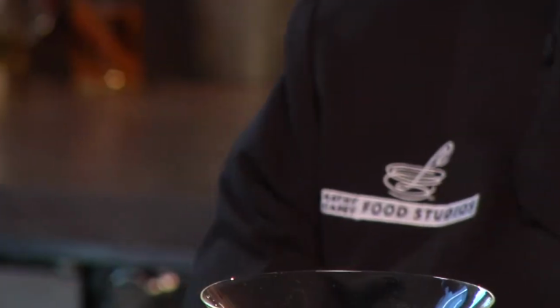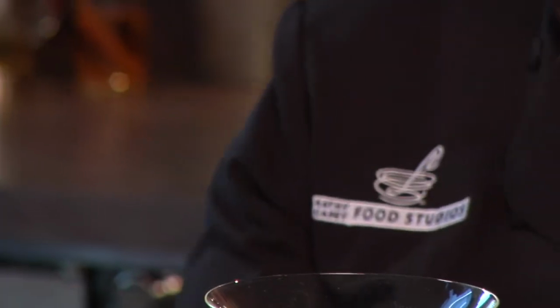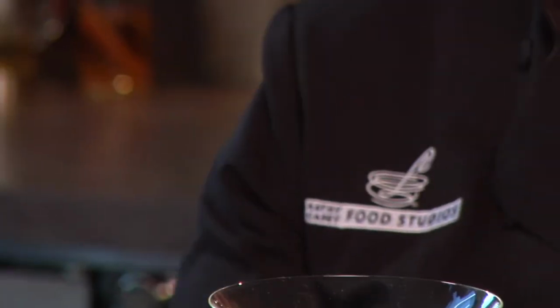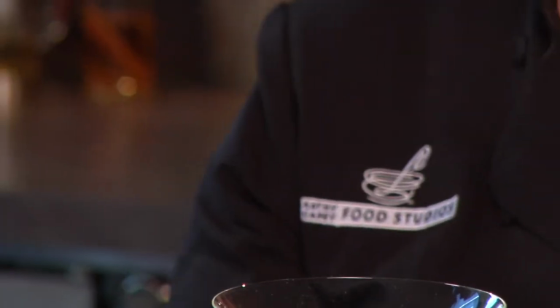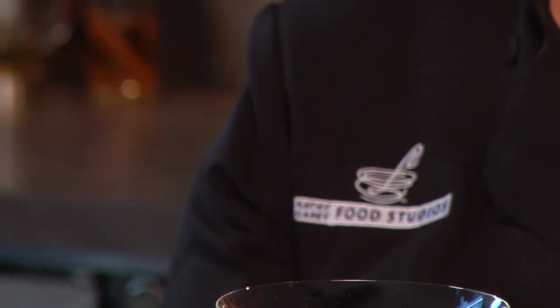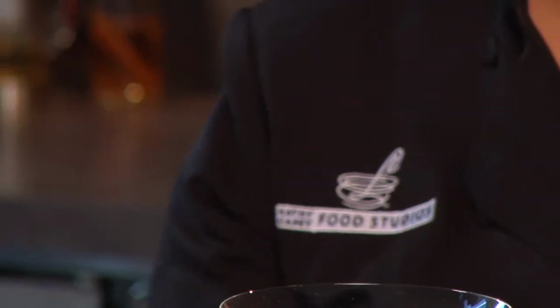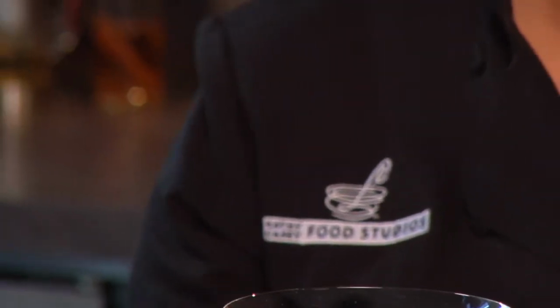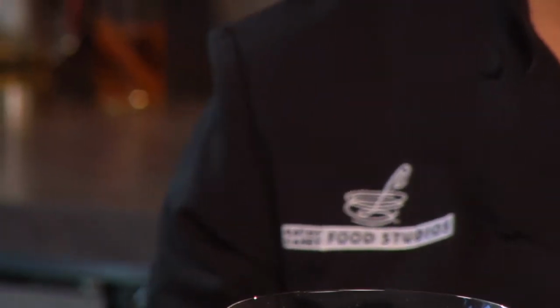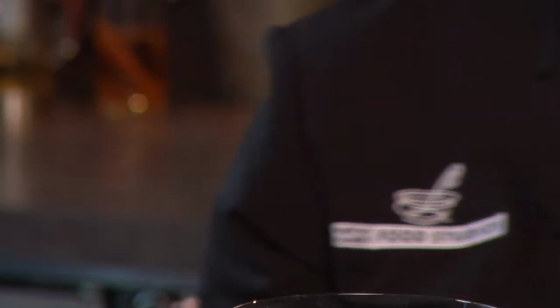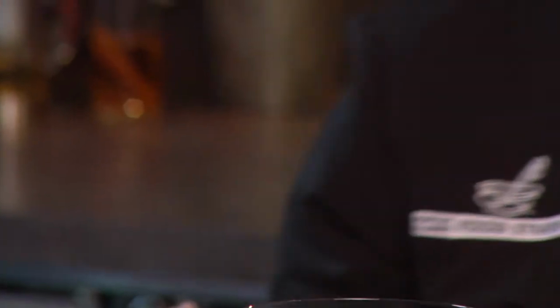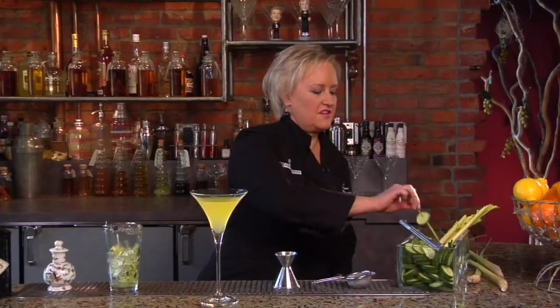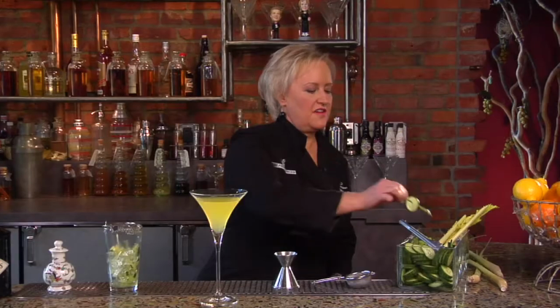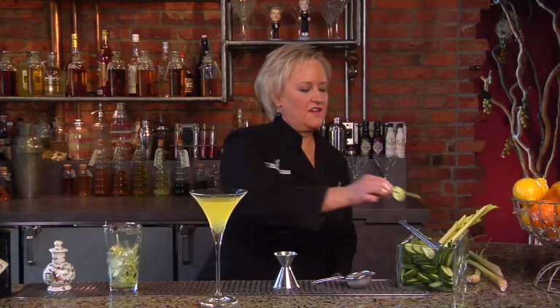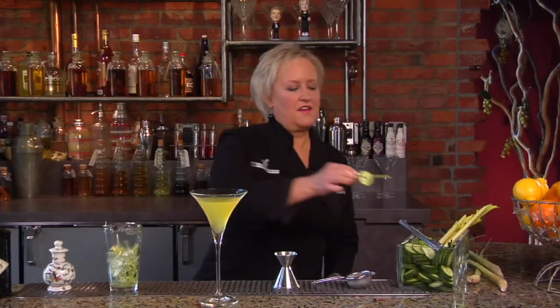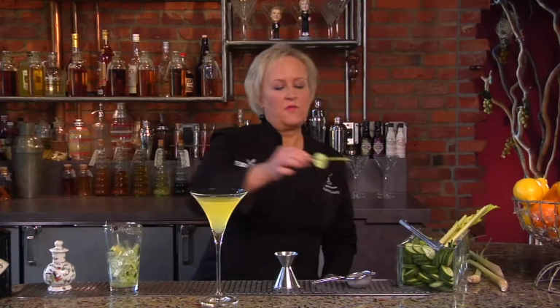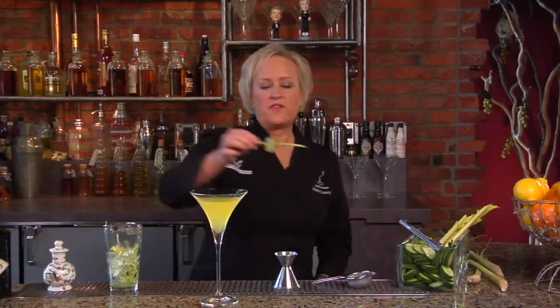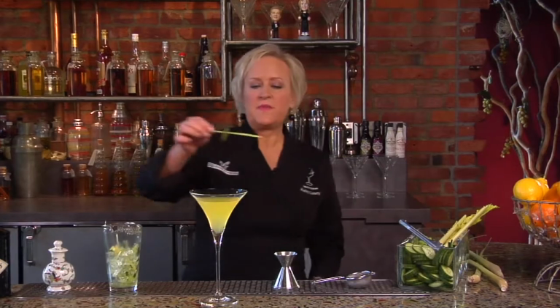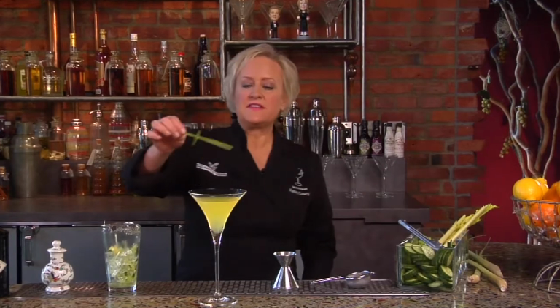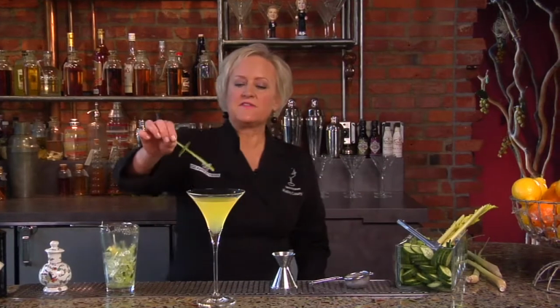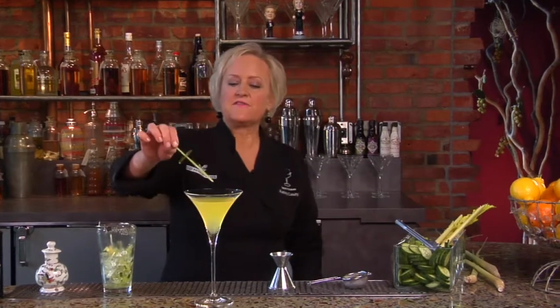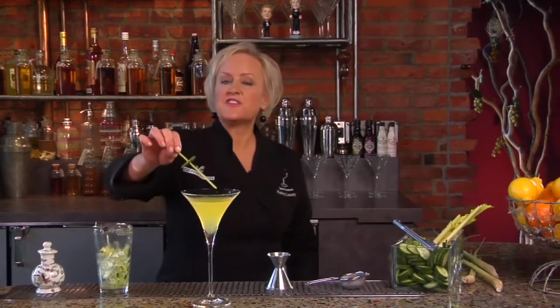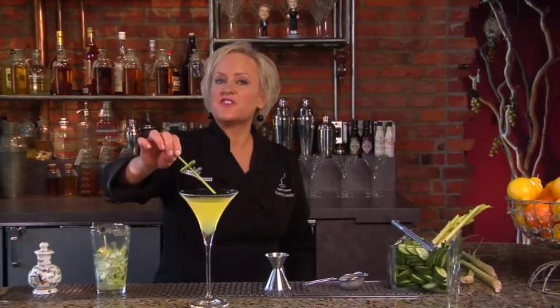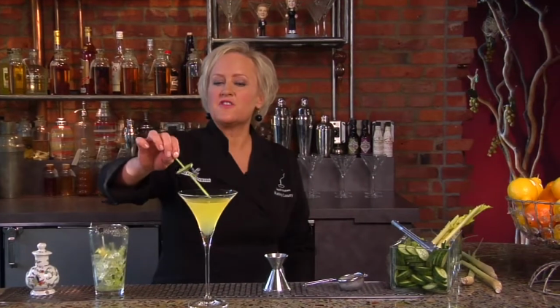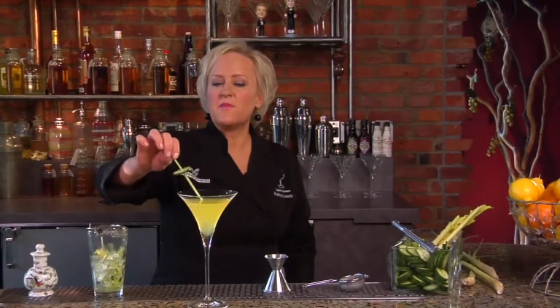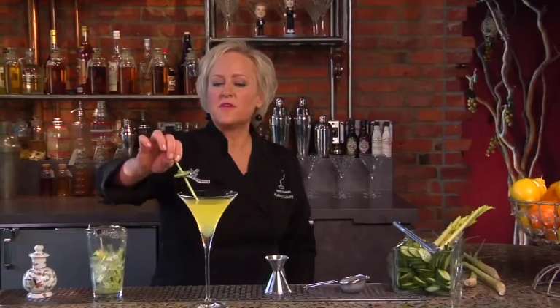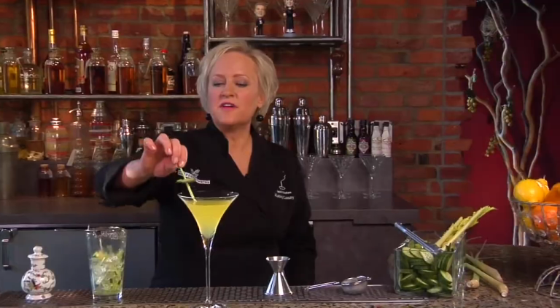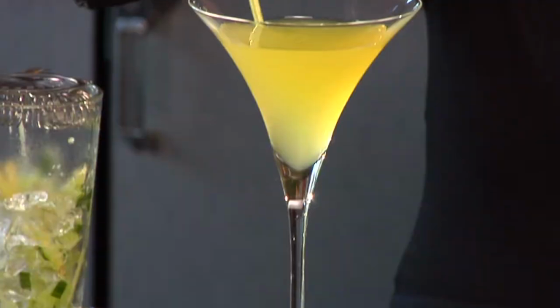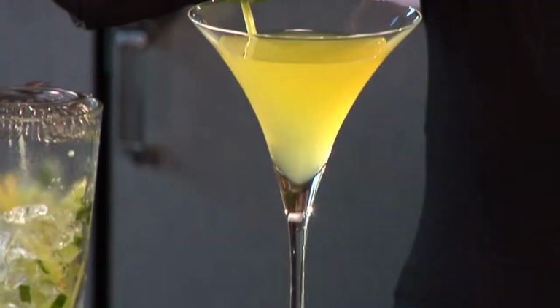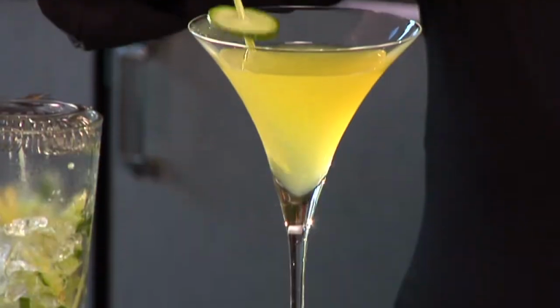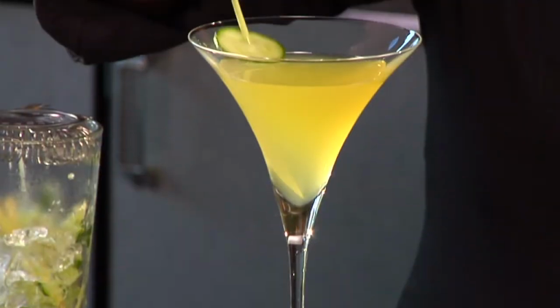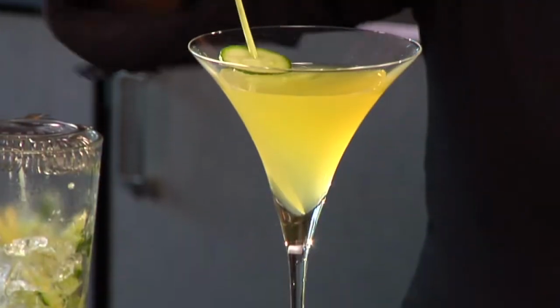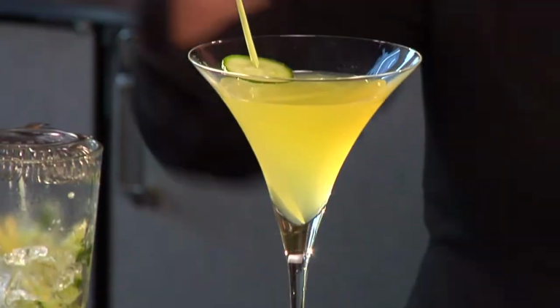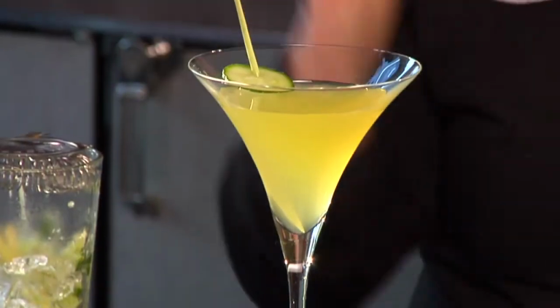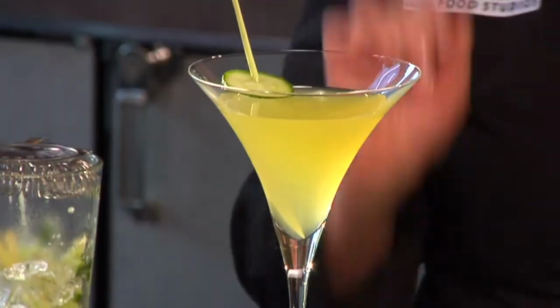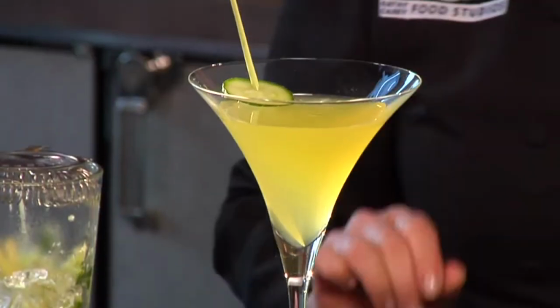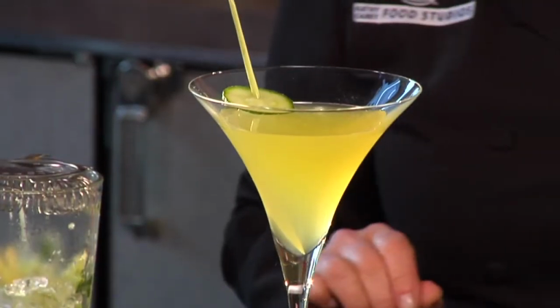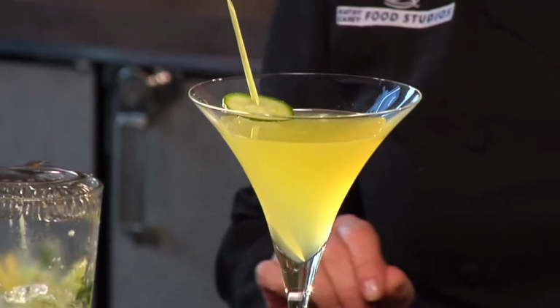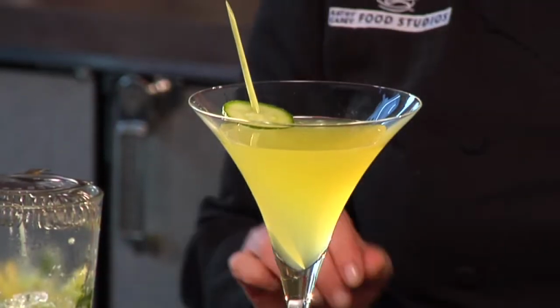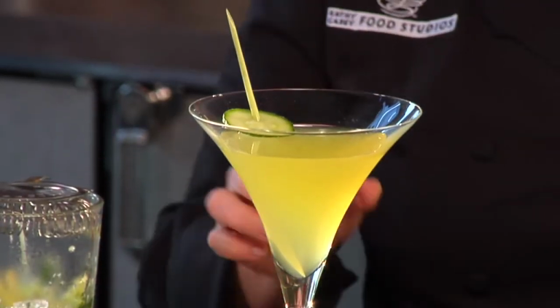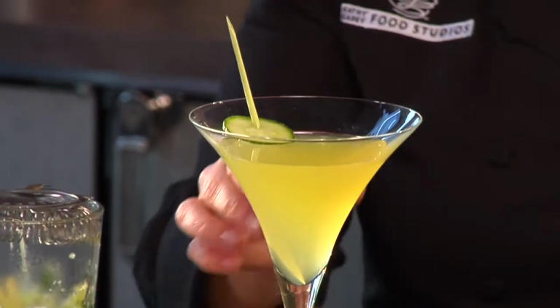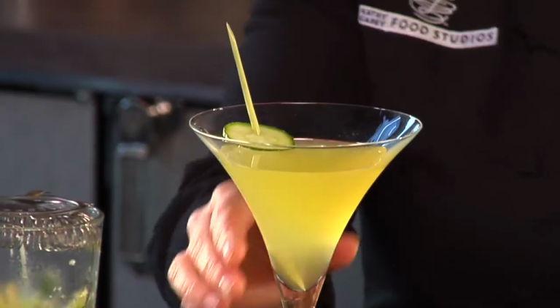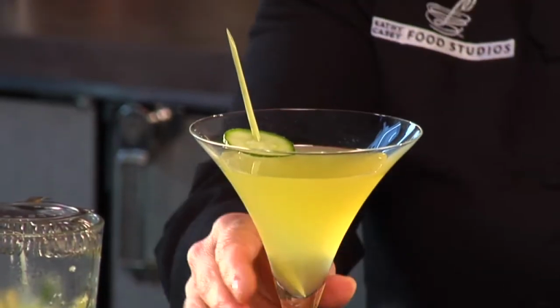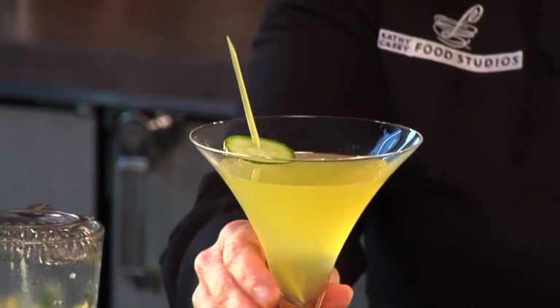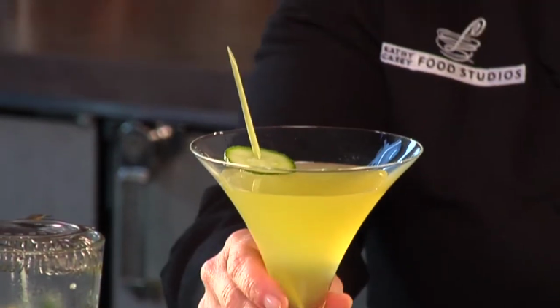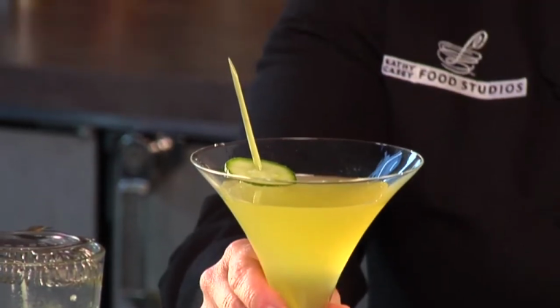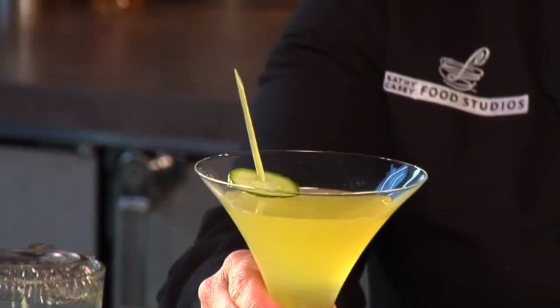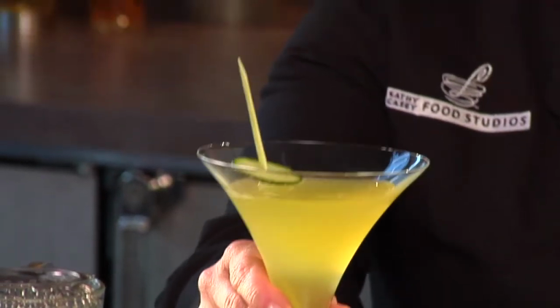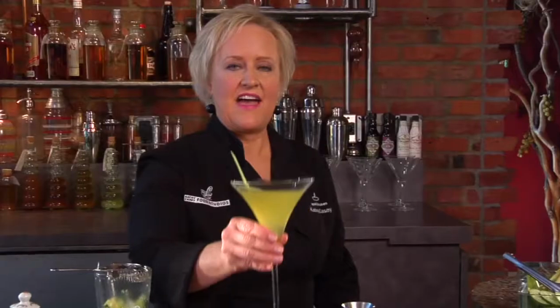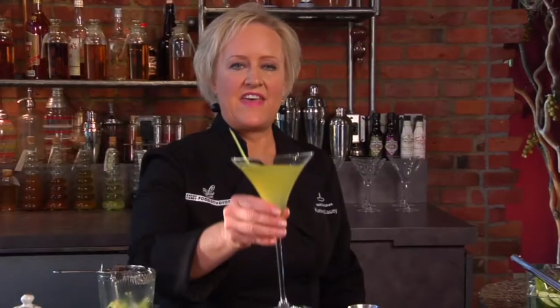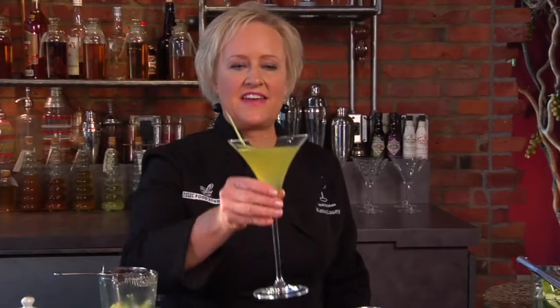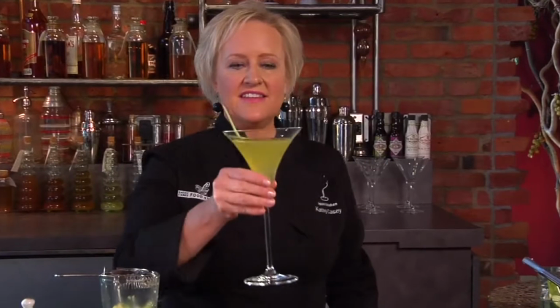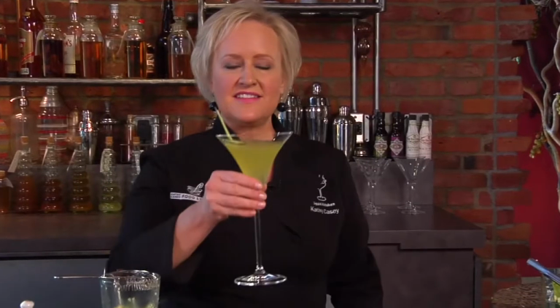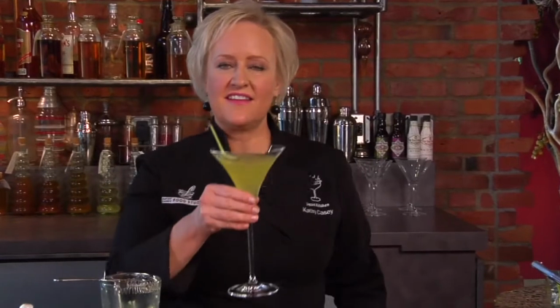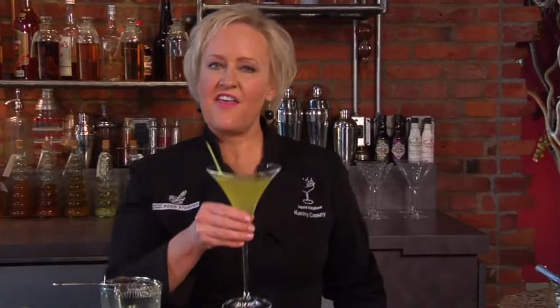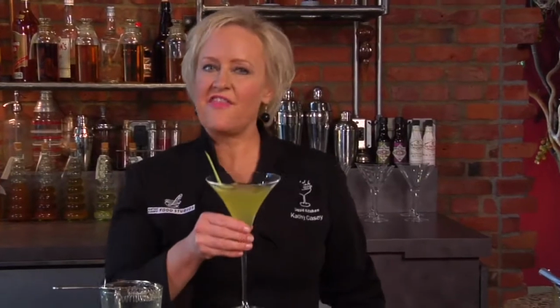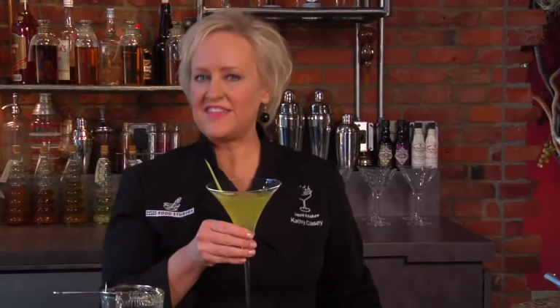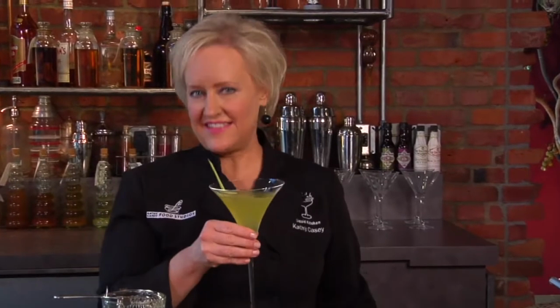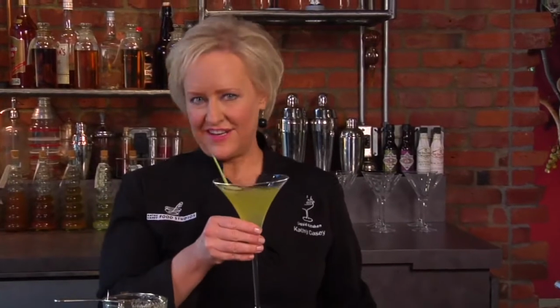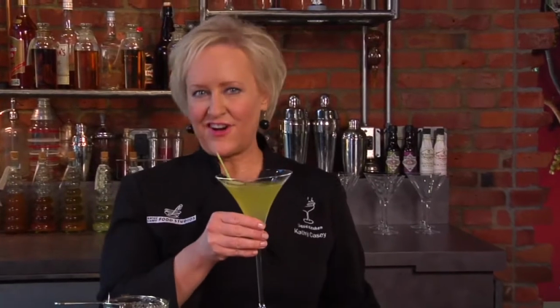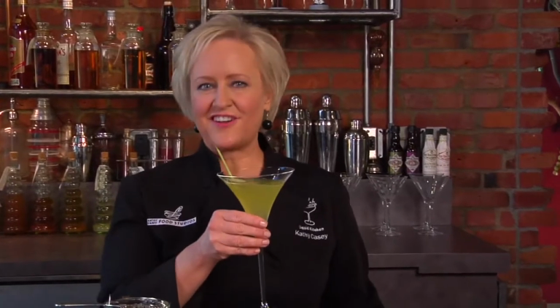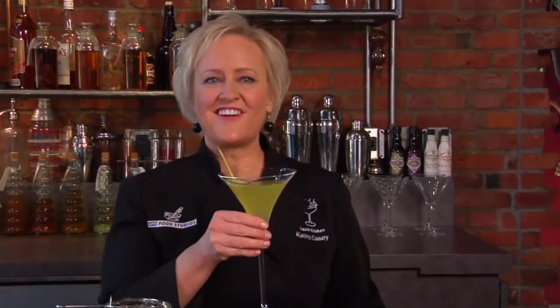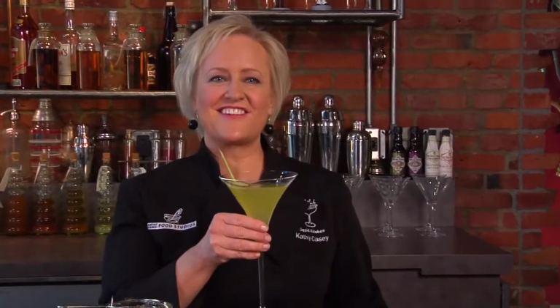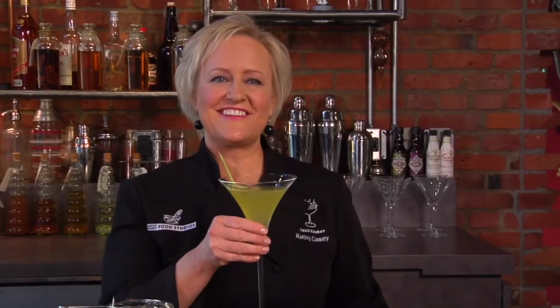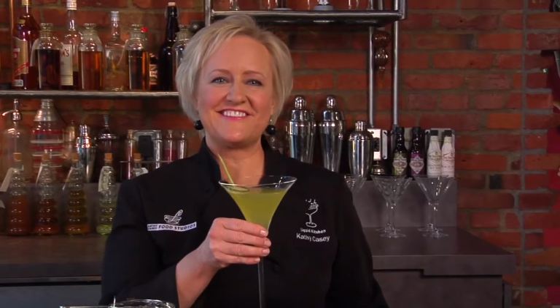I'm going to garnish with a piece of fresh cucumber on a little sliver of lemongrass. And that is the Zen Garden Cocktail.